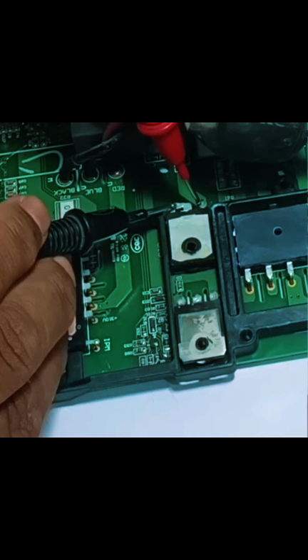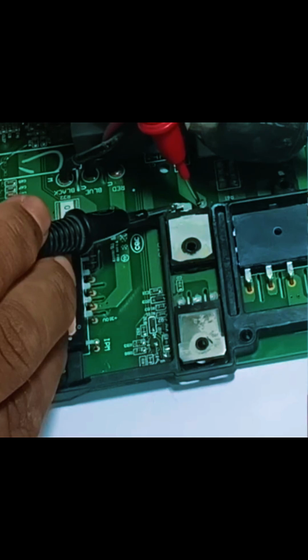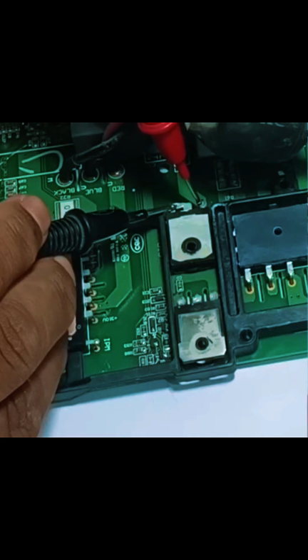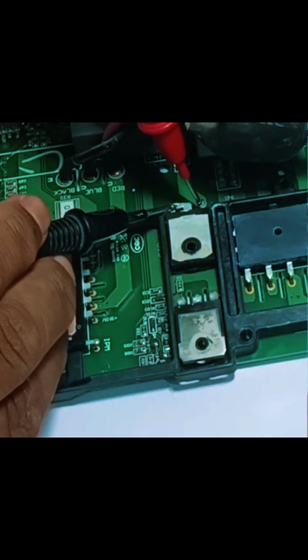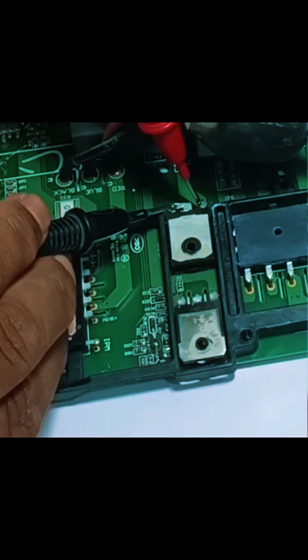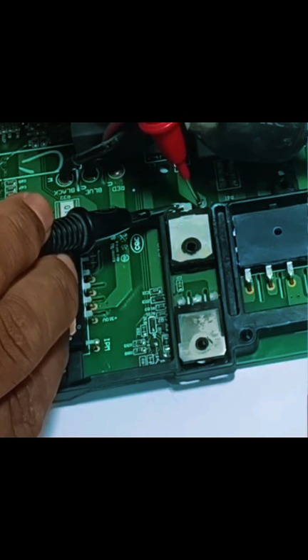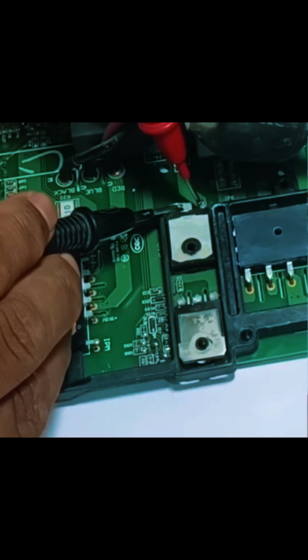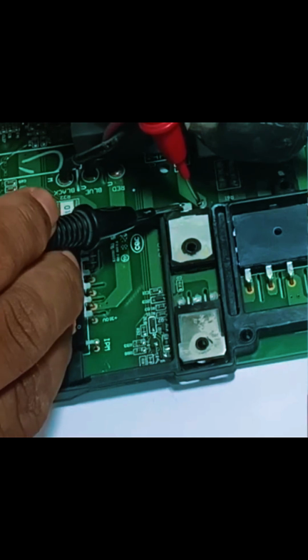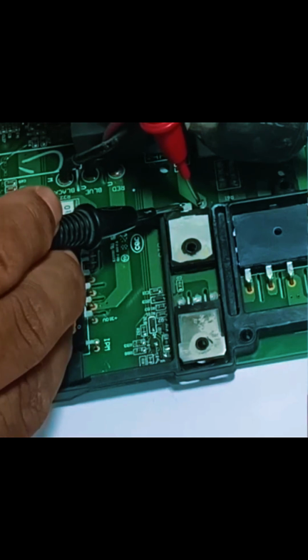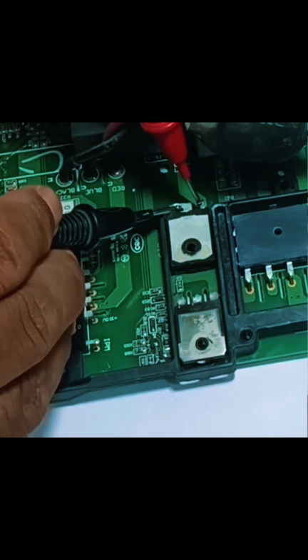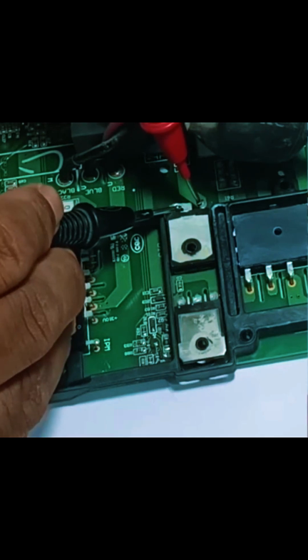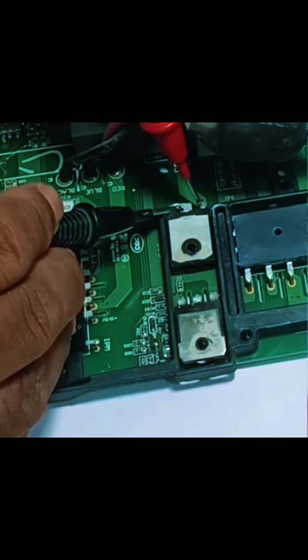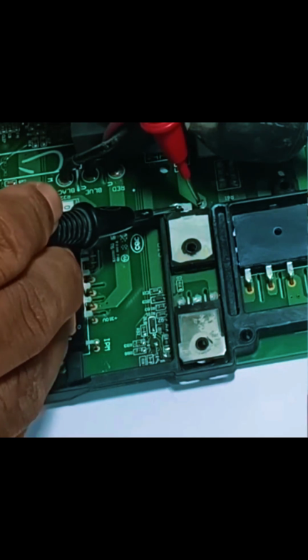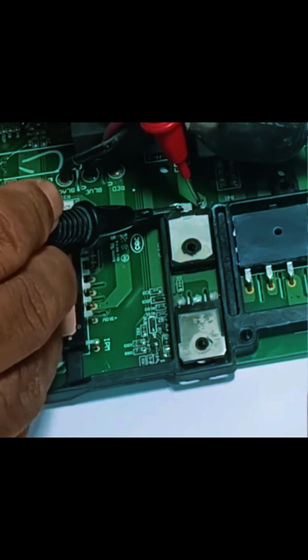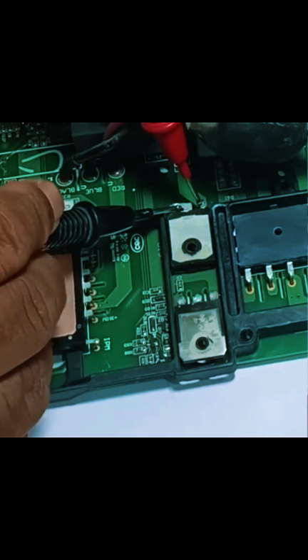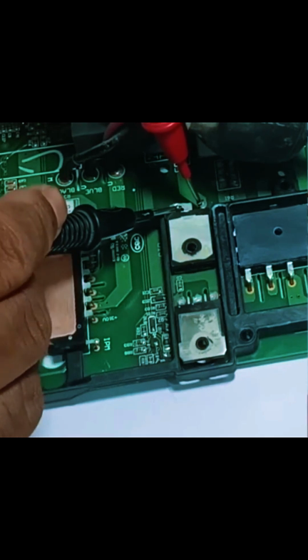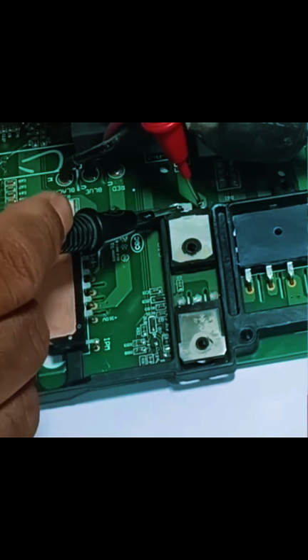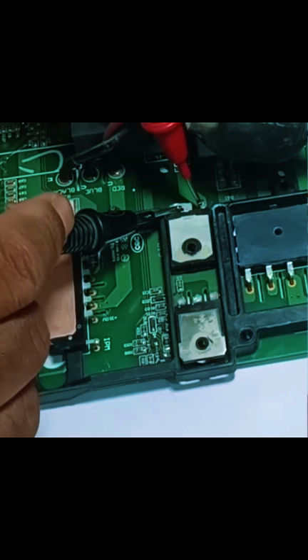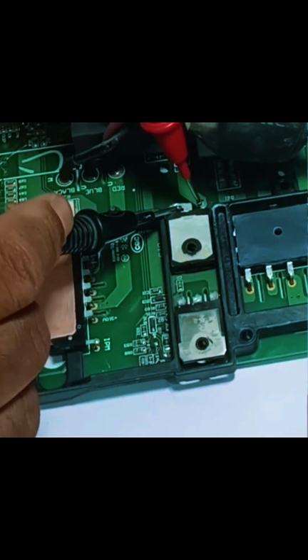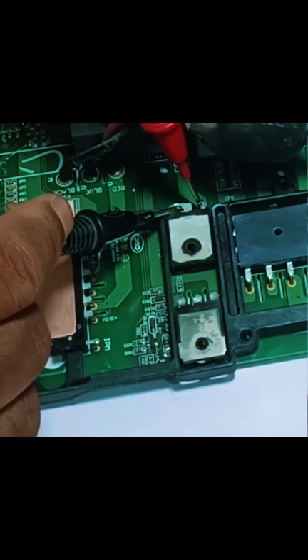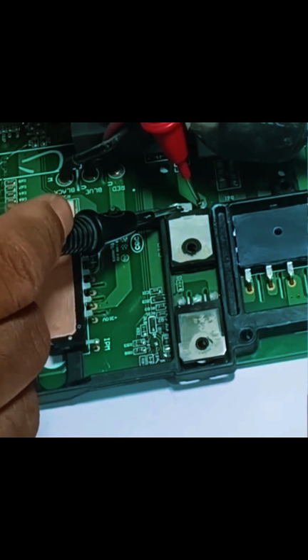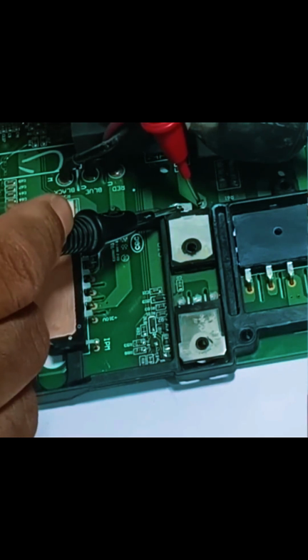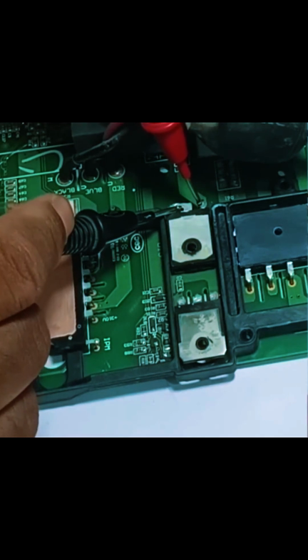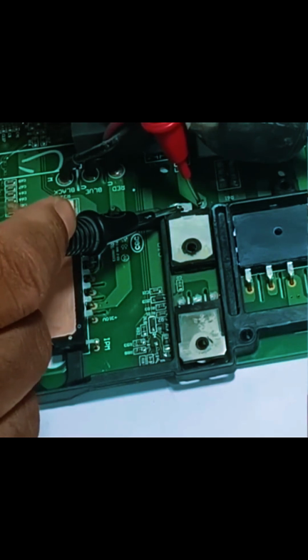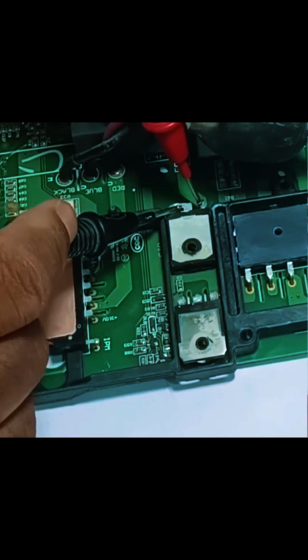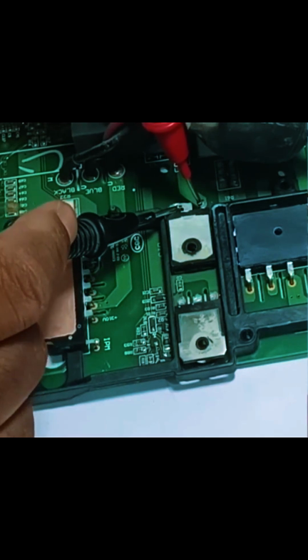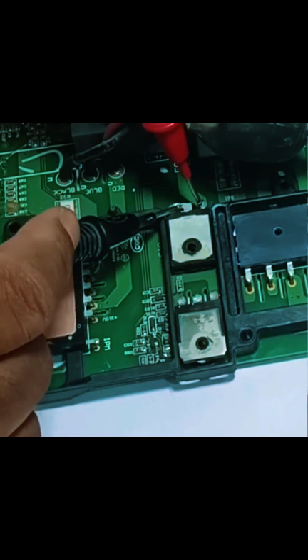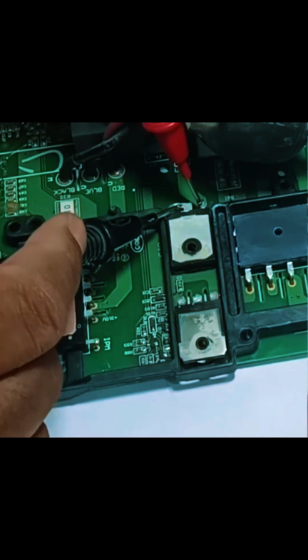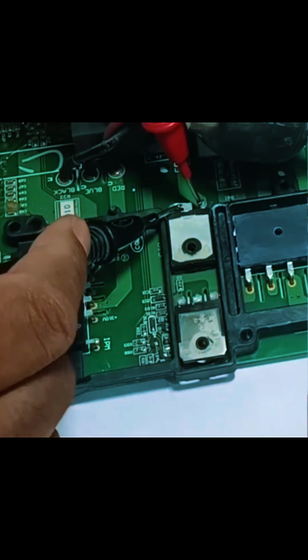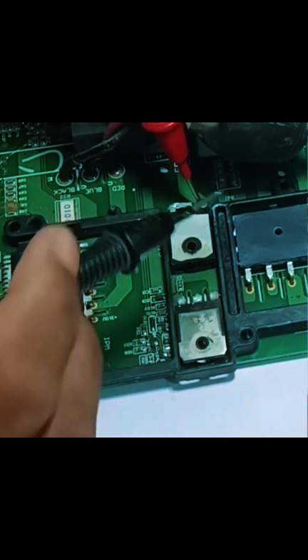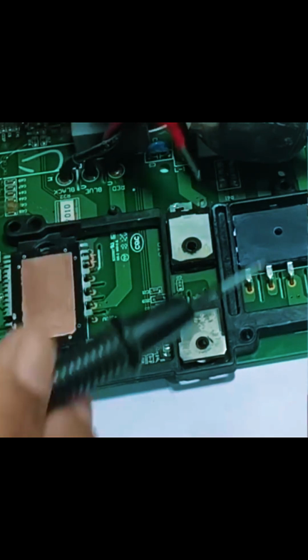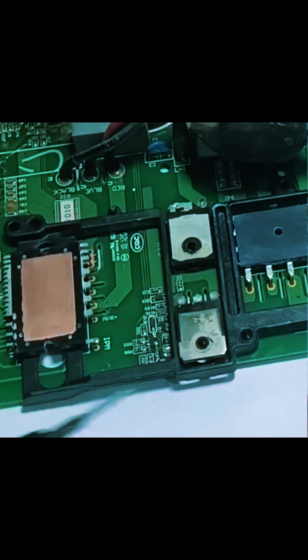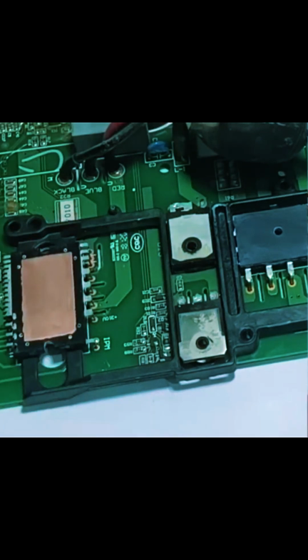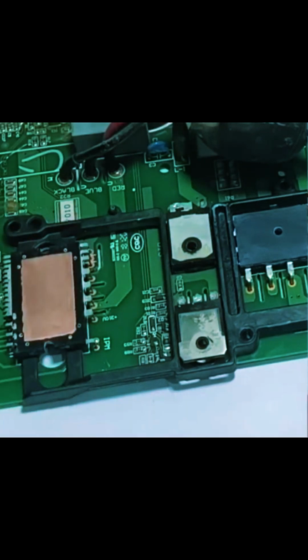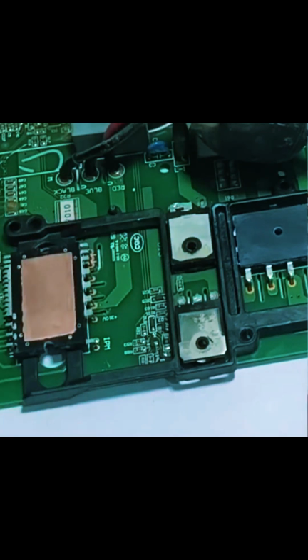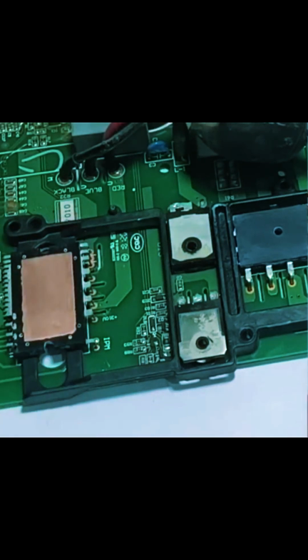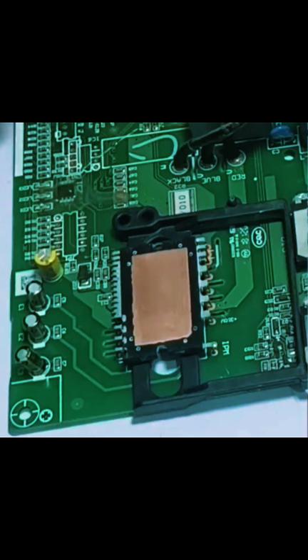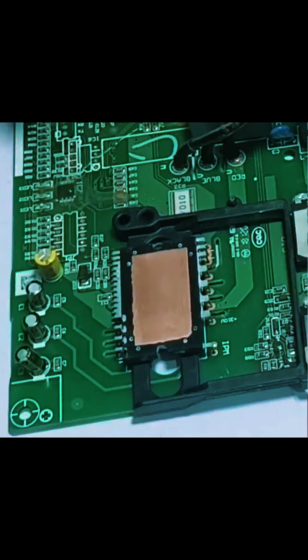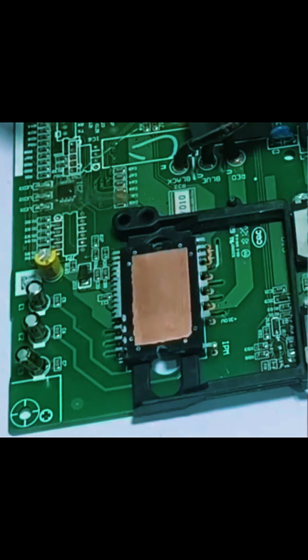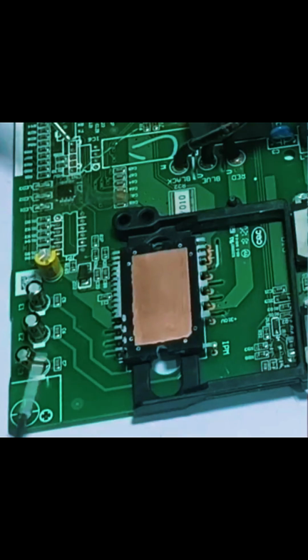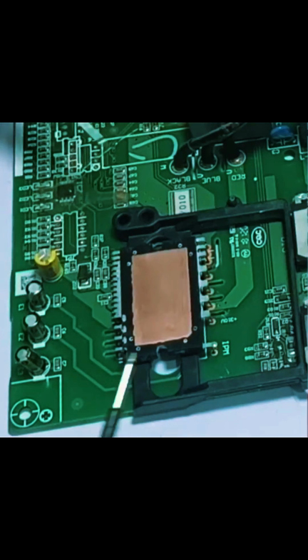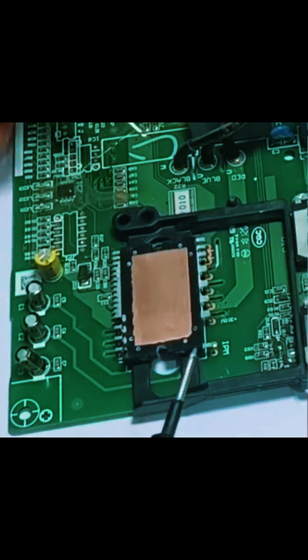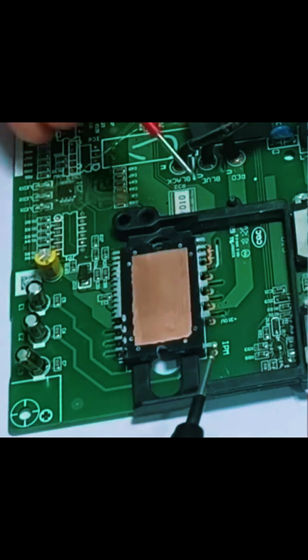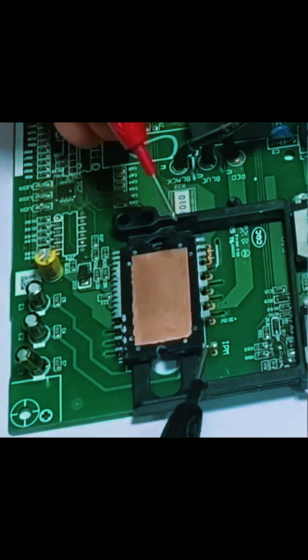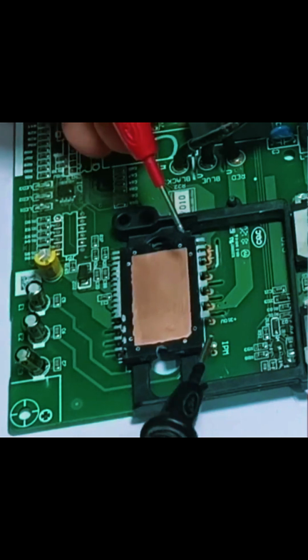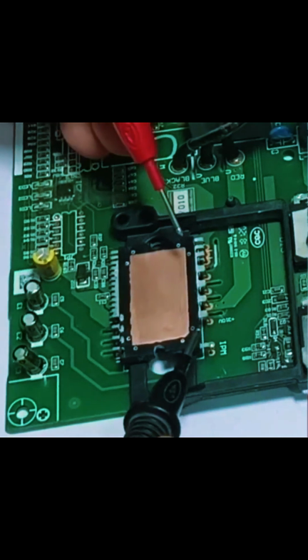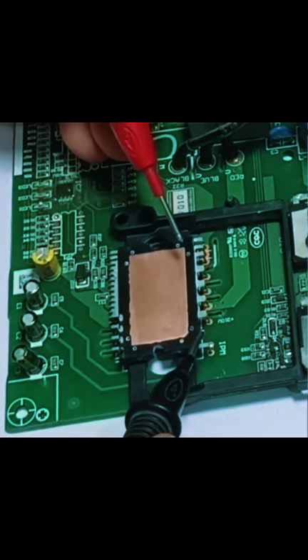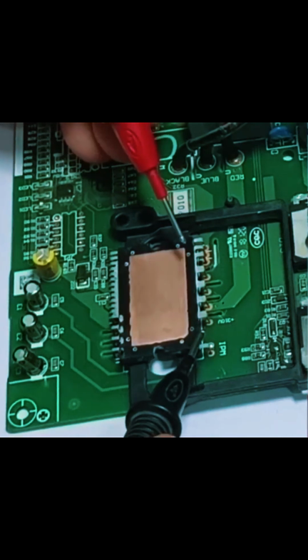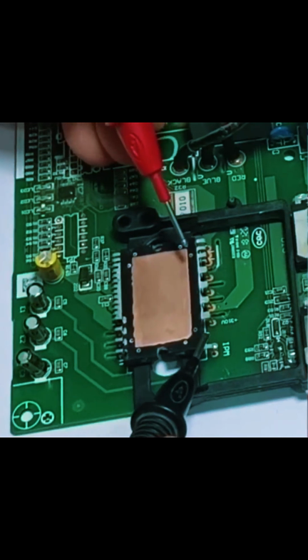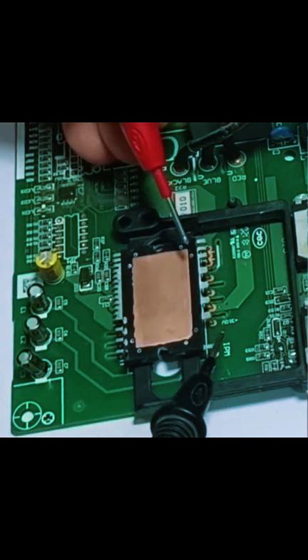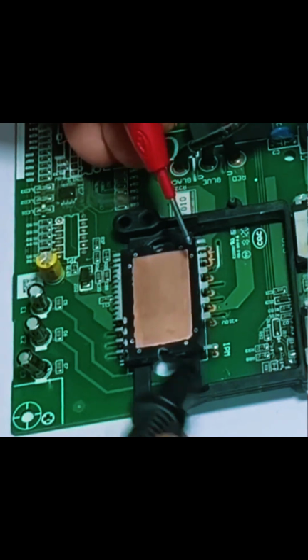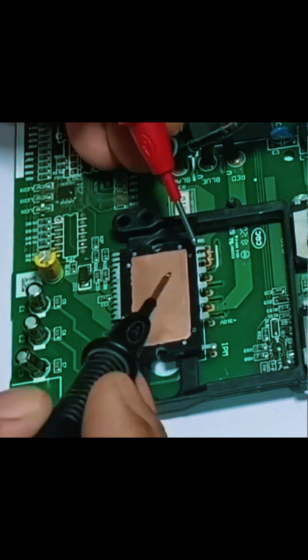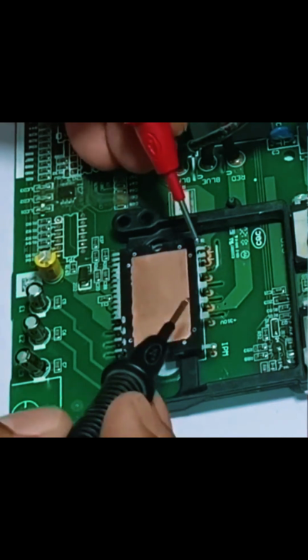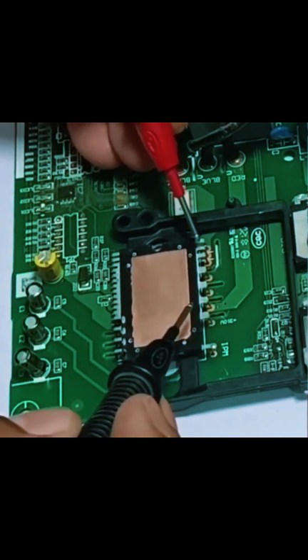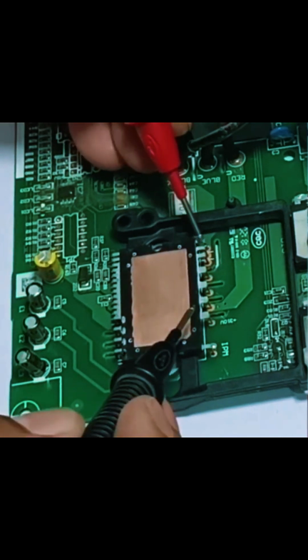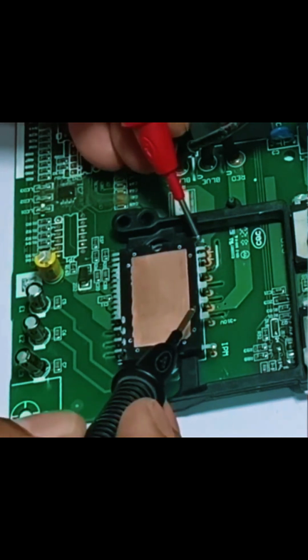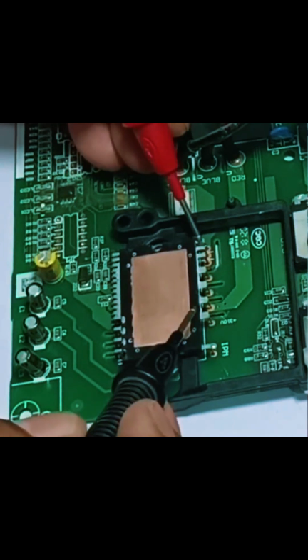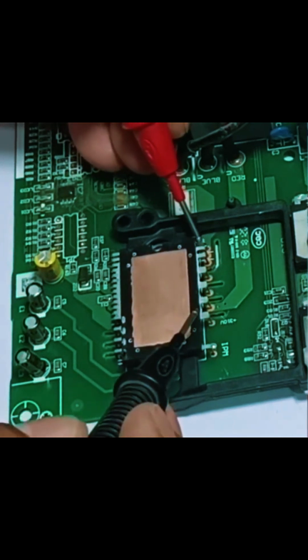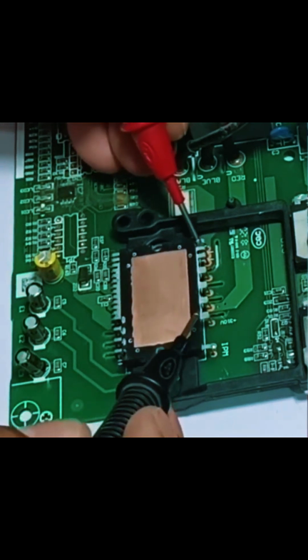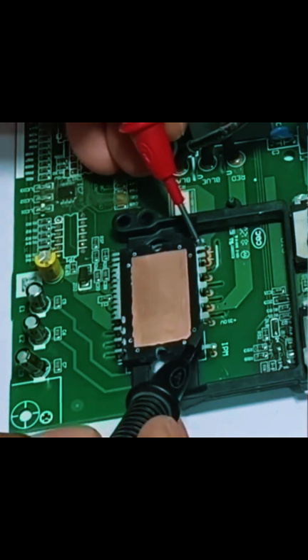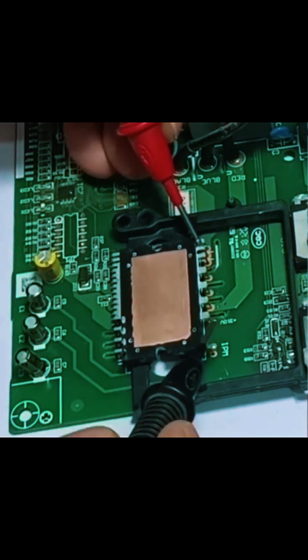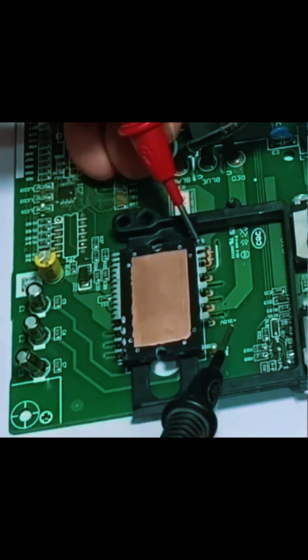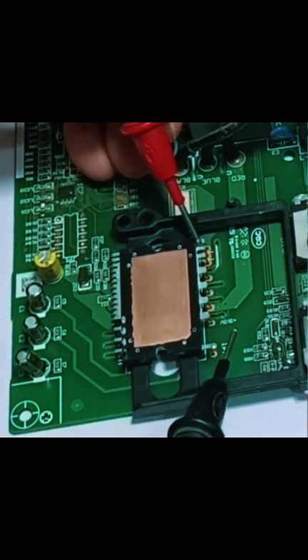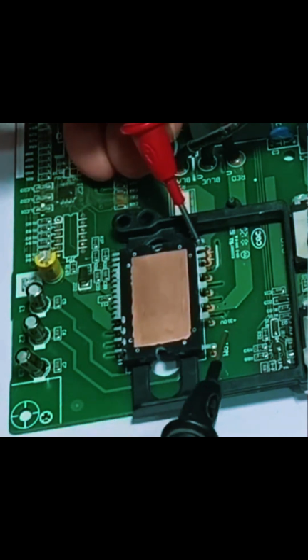The diode's value is good, which means the diode is also fine. So this means the IPM could be short circuited.